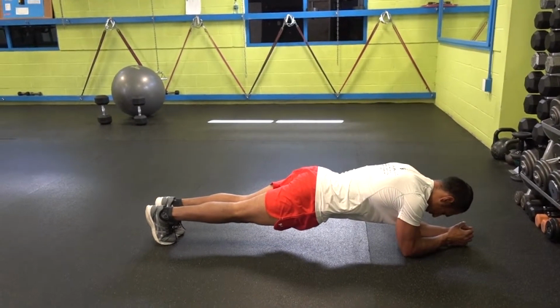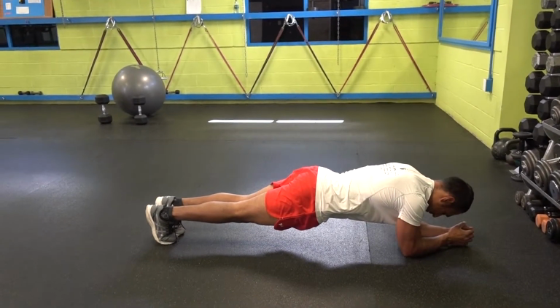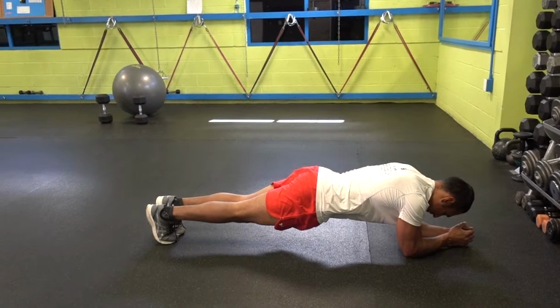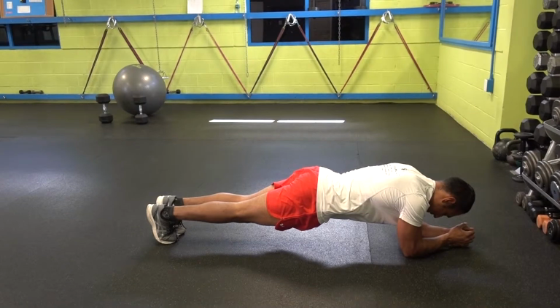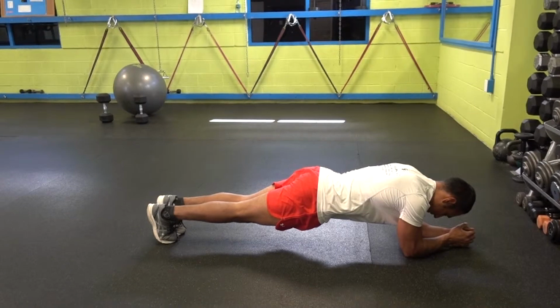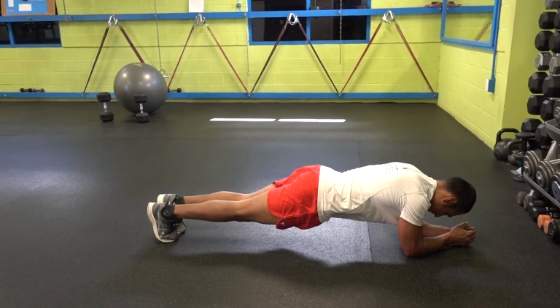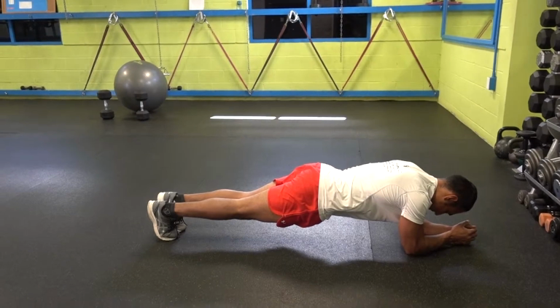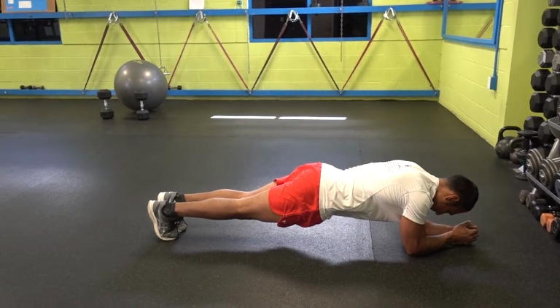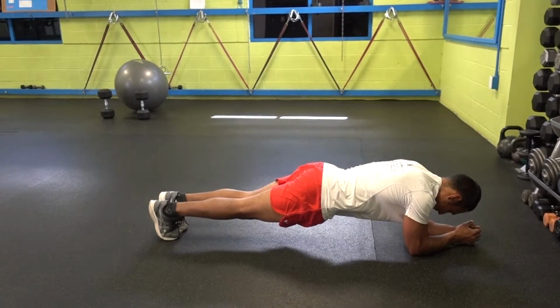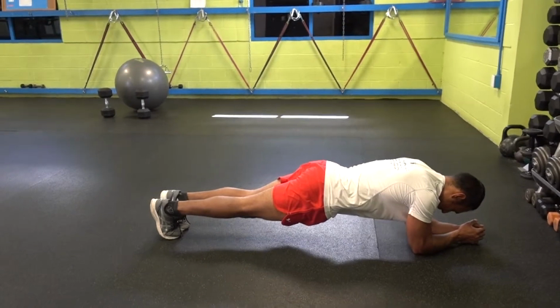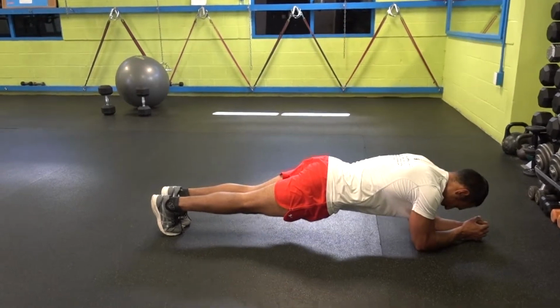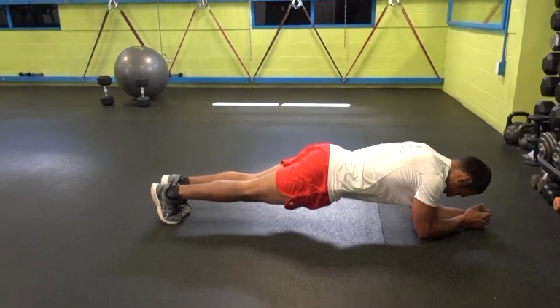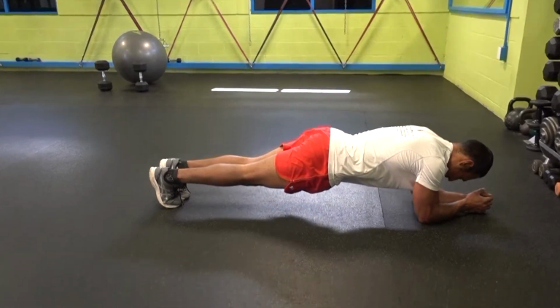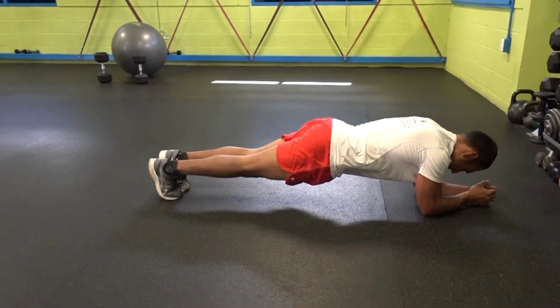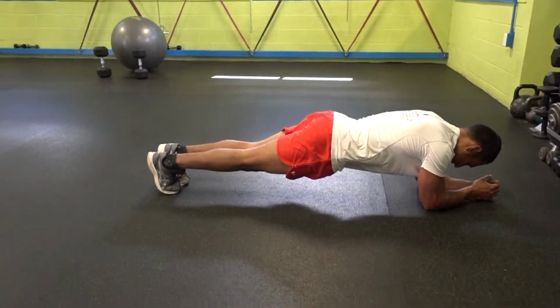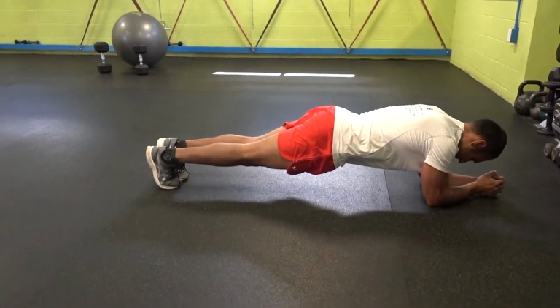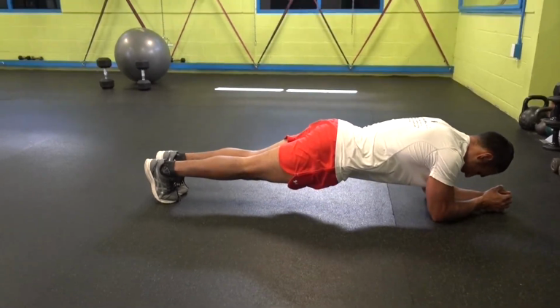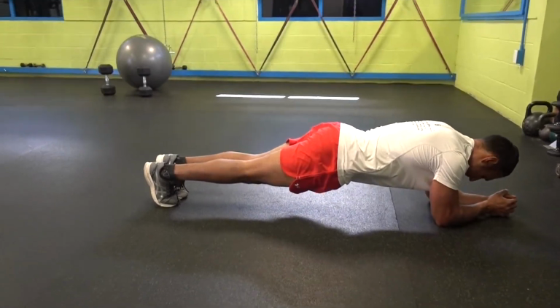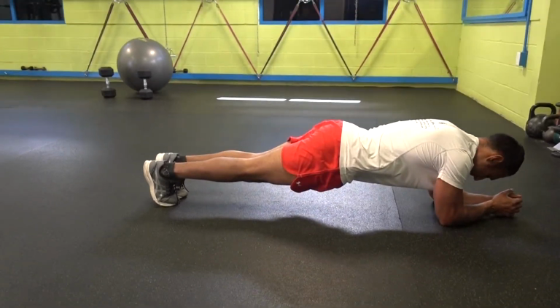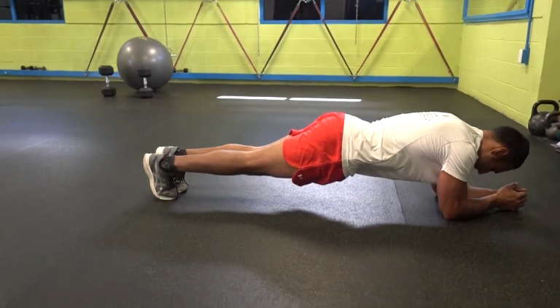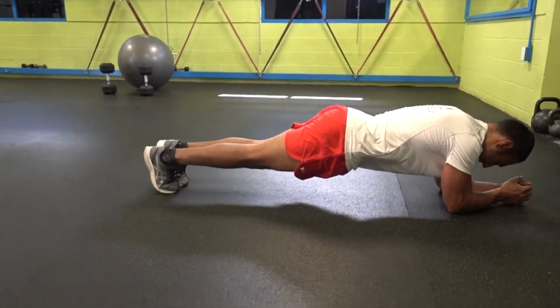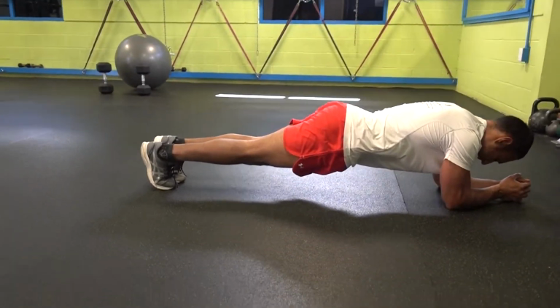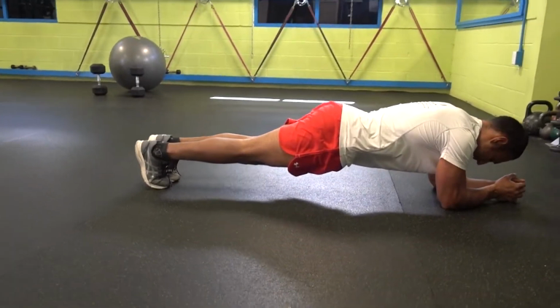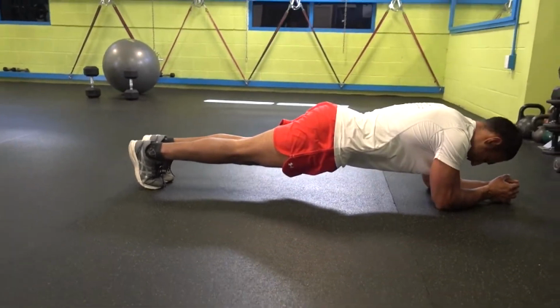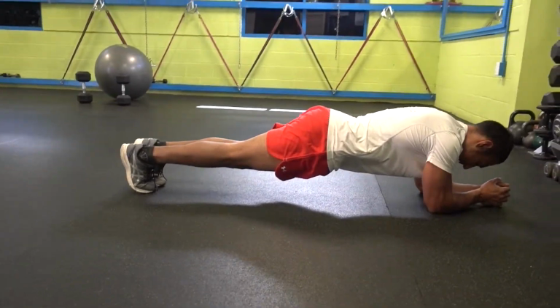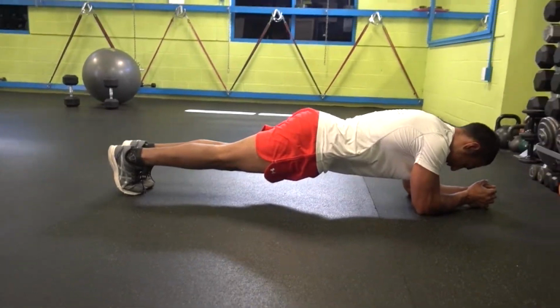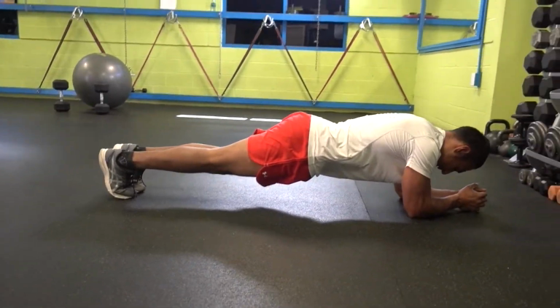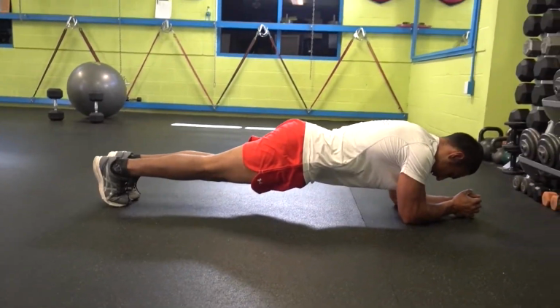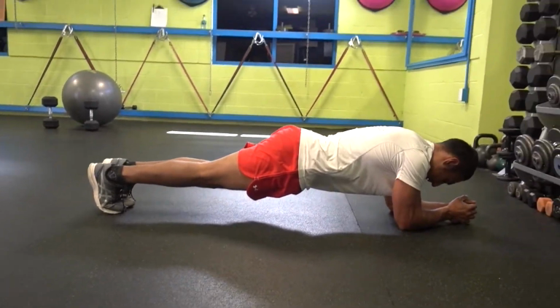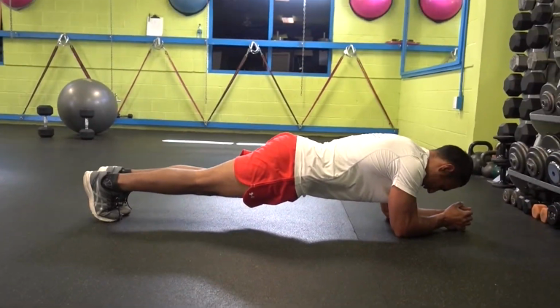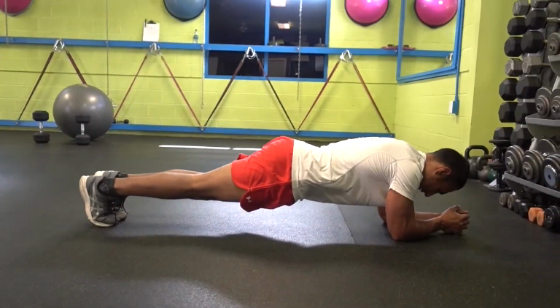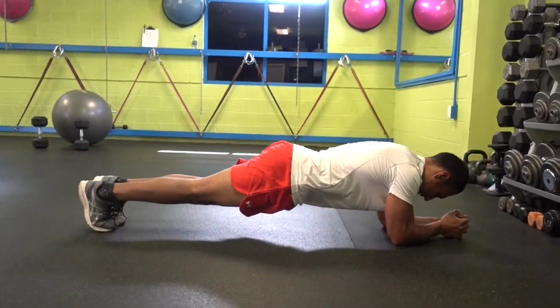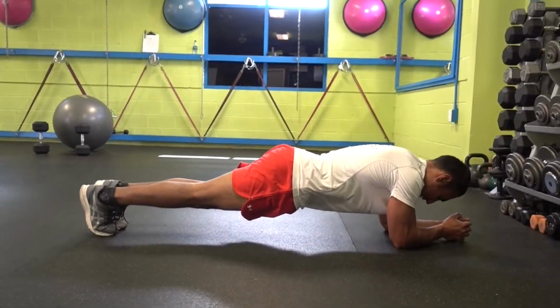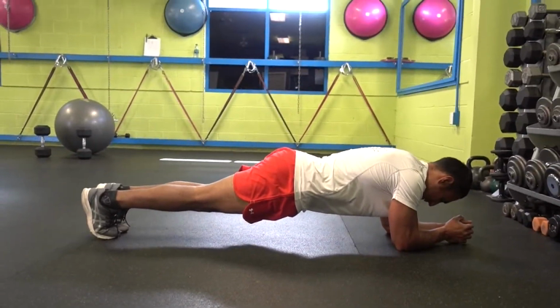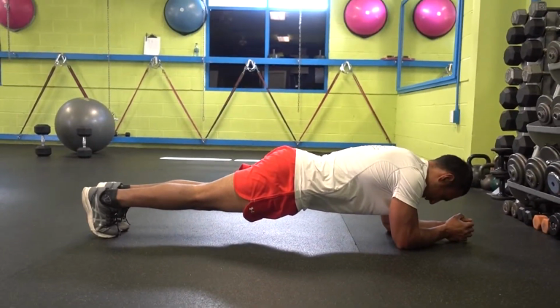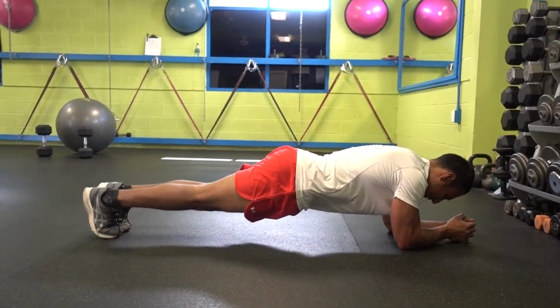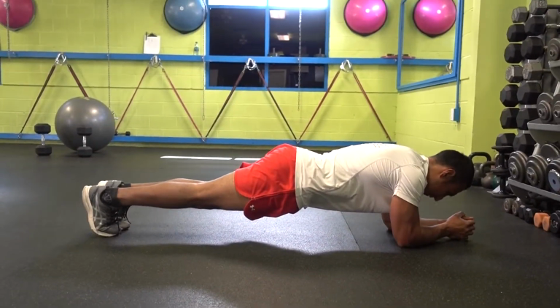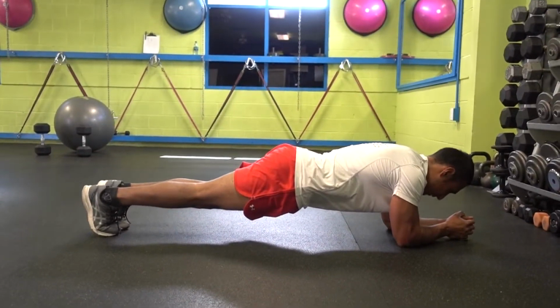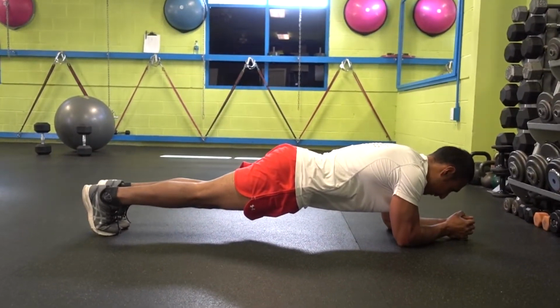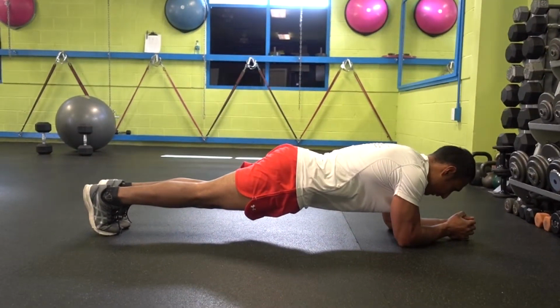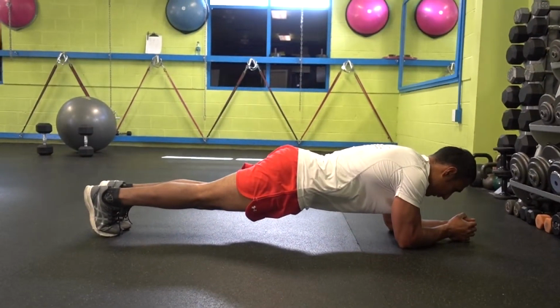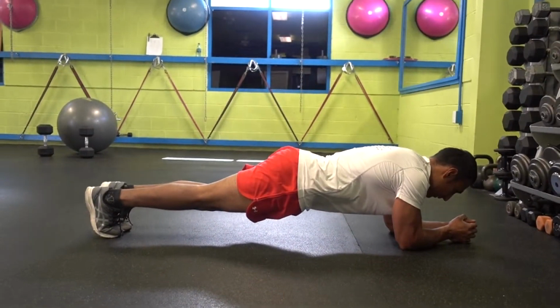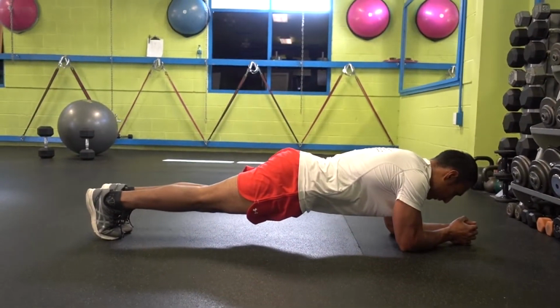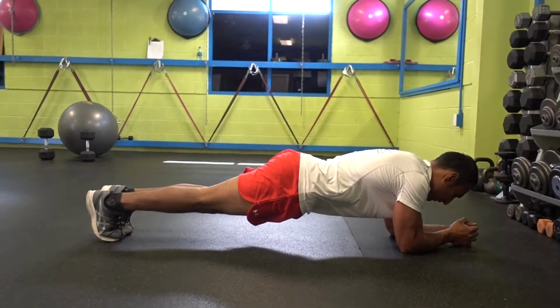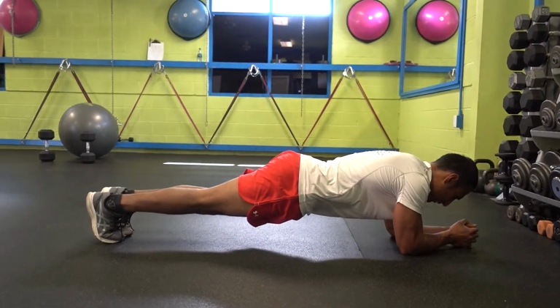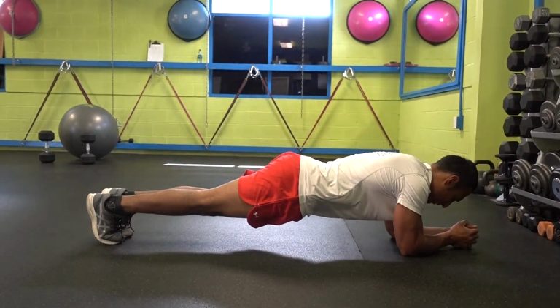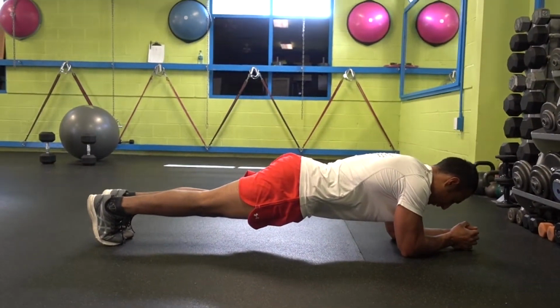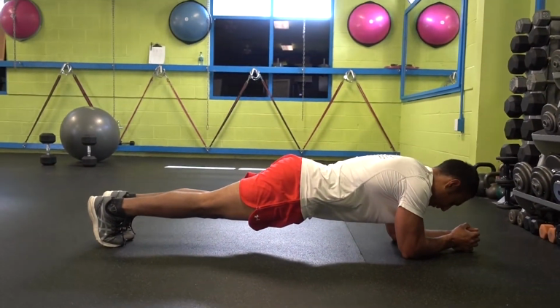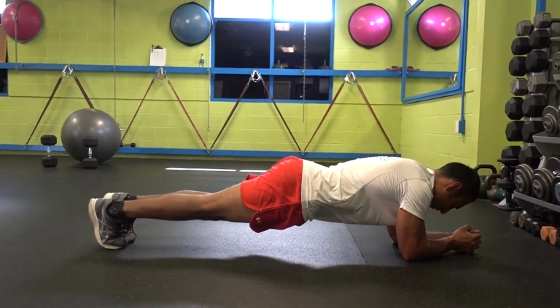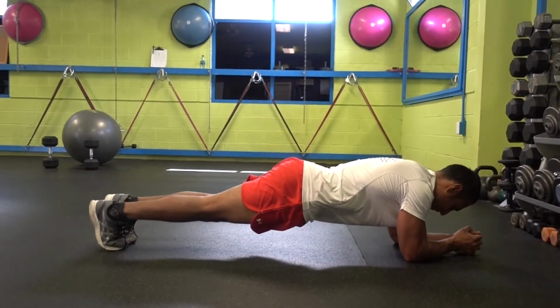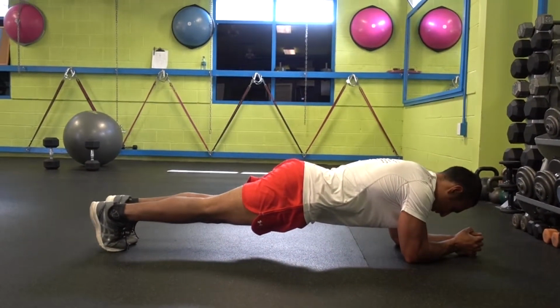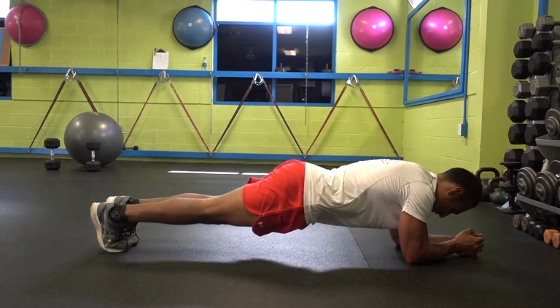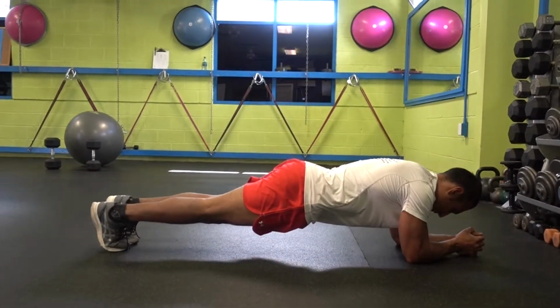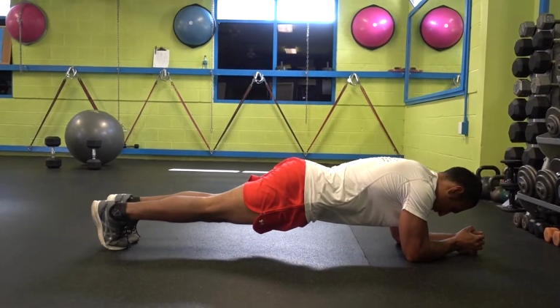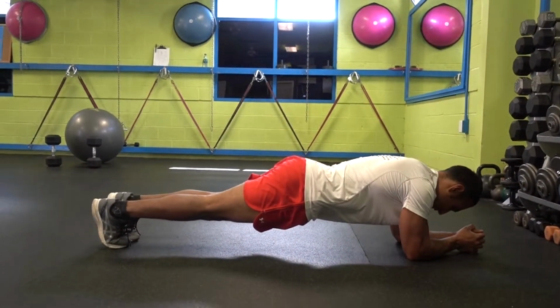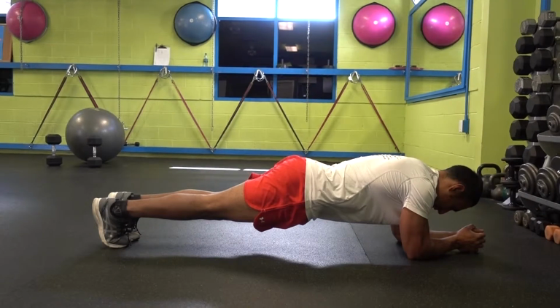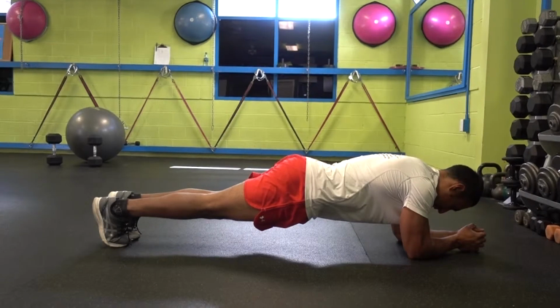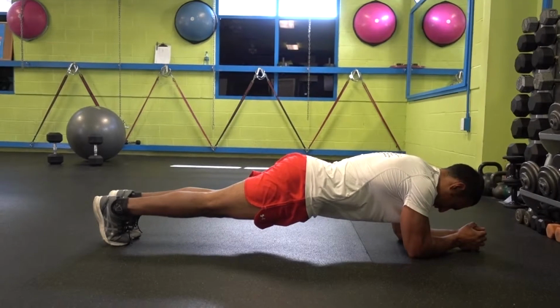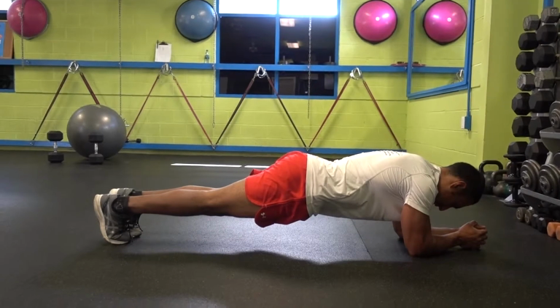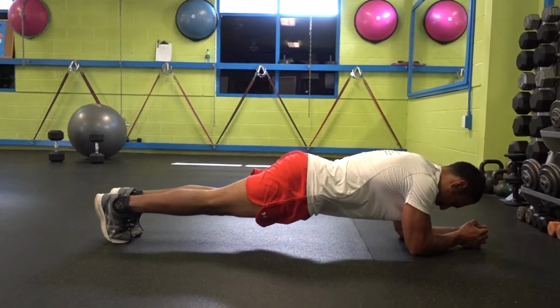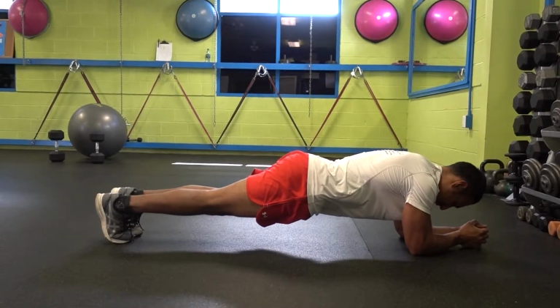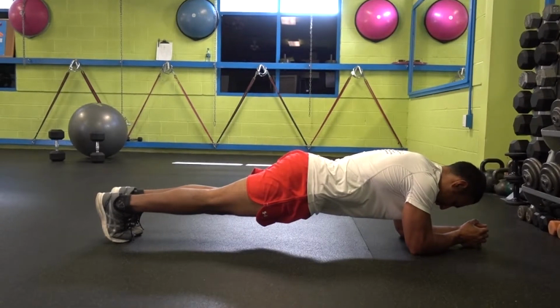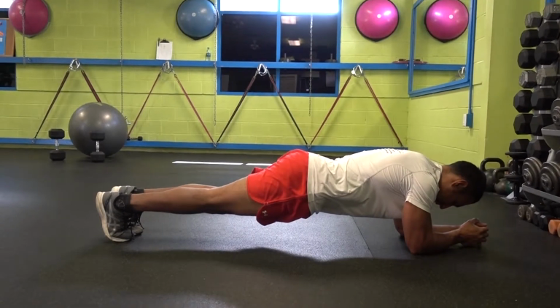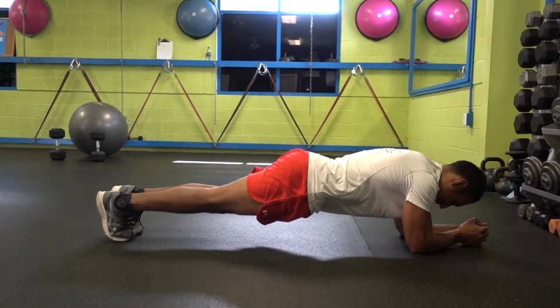Next exercise, we're doing the plank for one minute. Keep your body stable and straight like a board, and strong like steel.